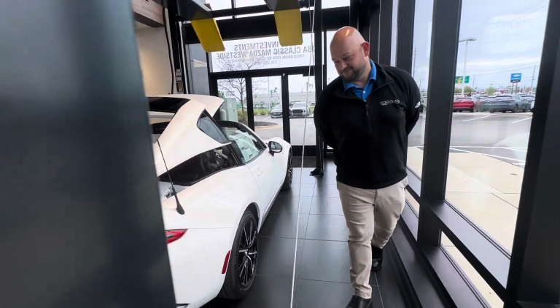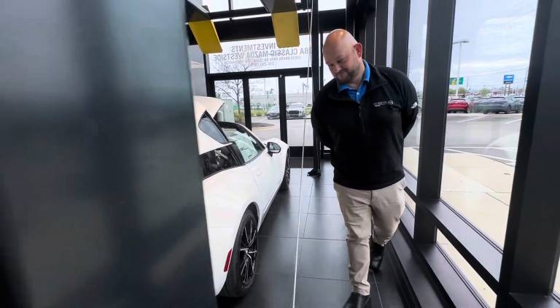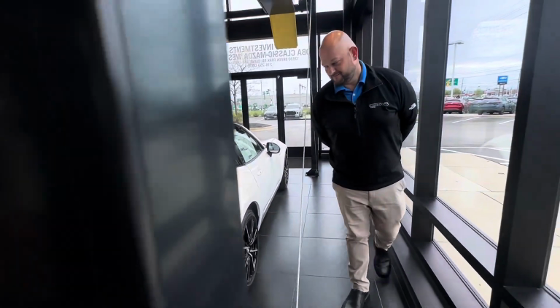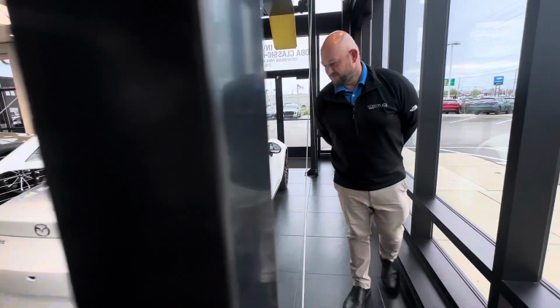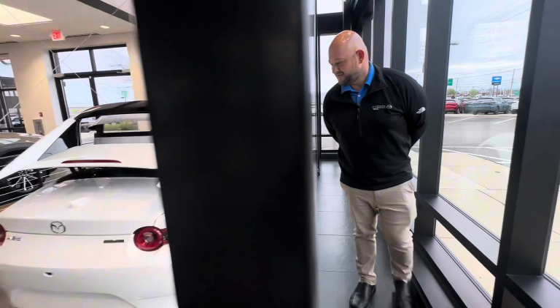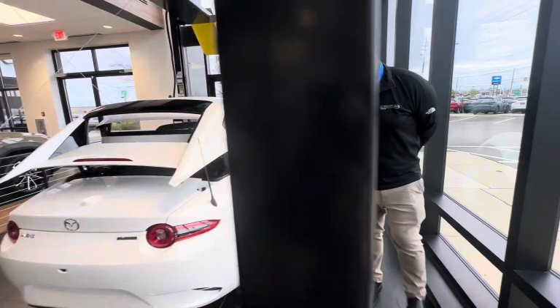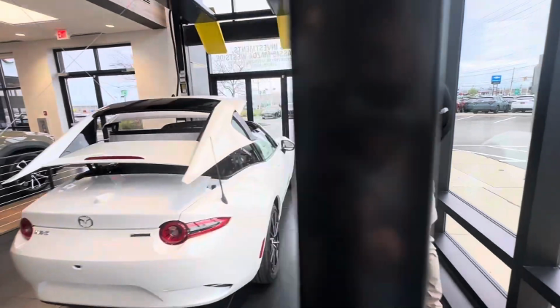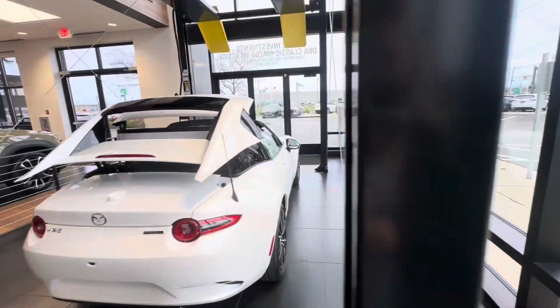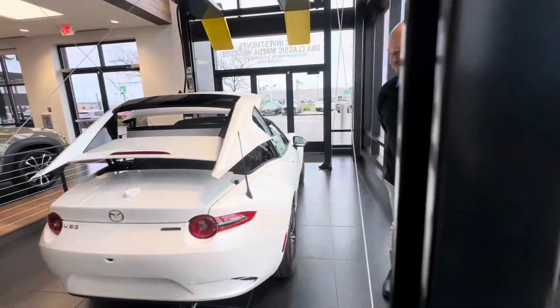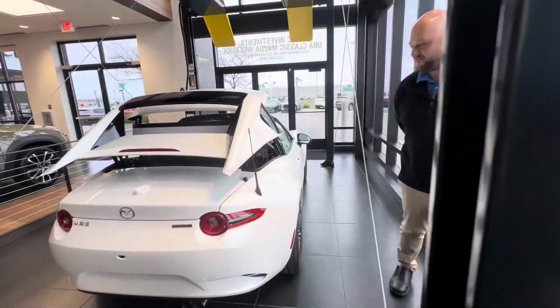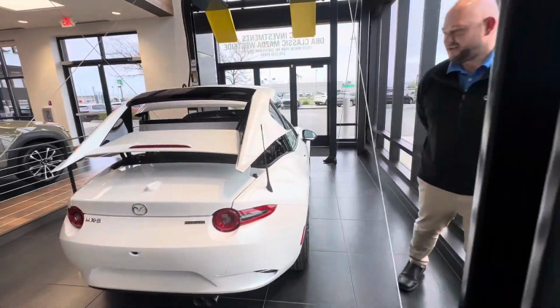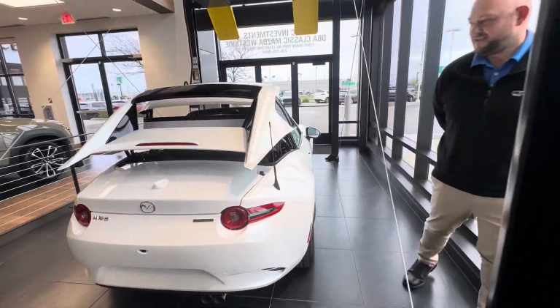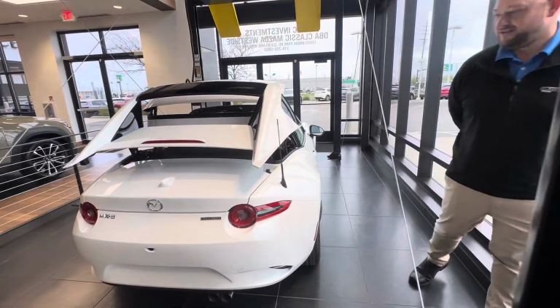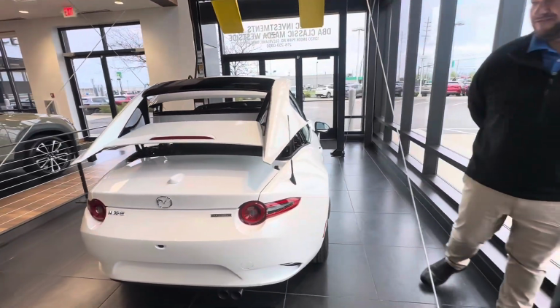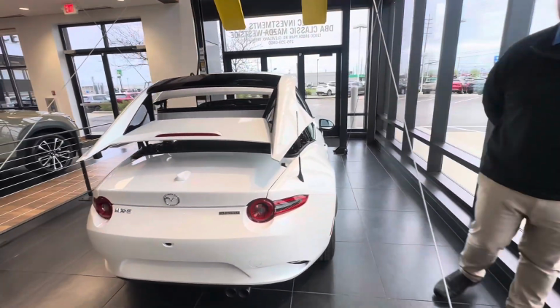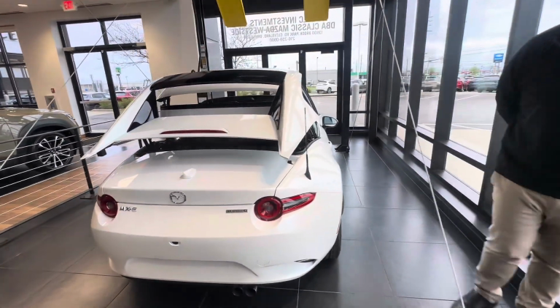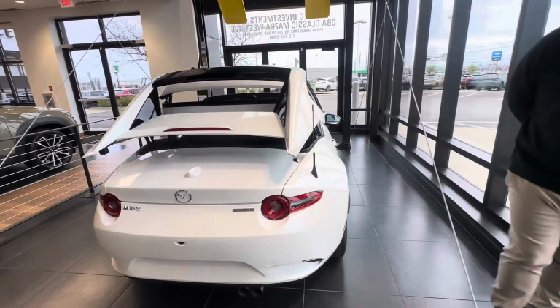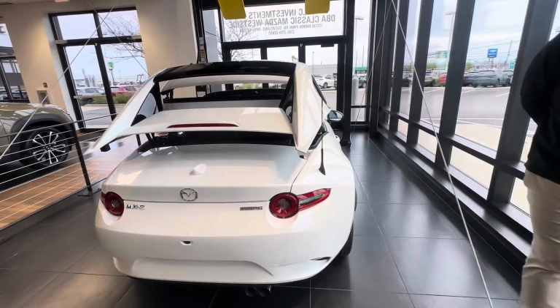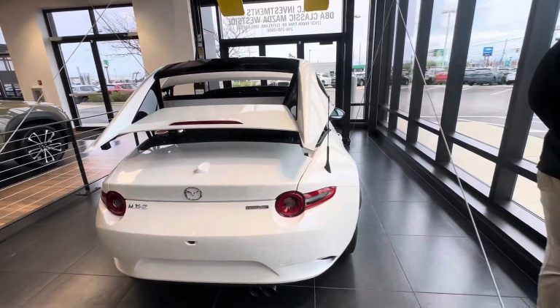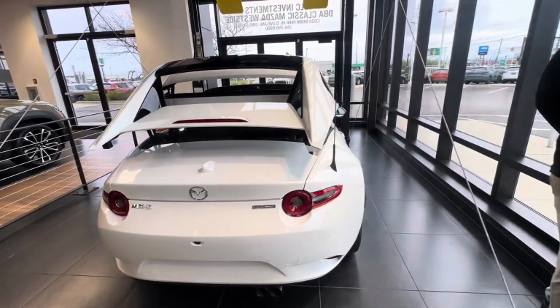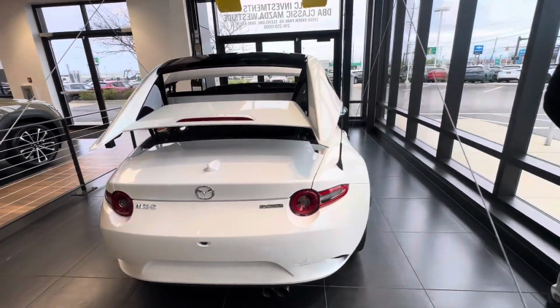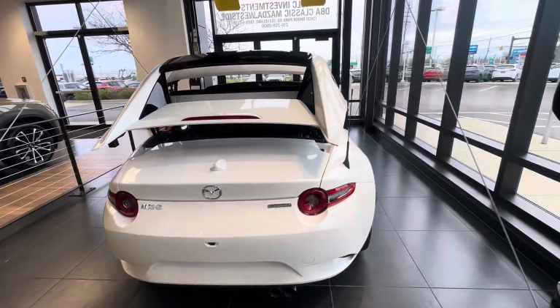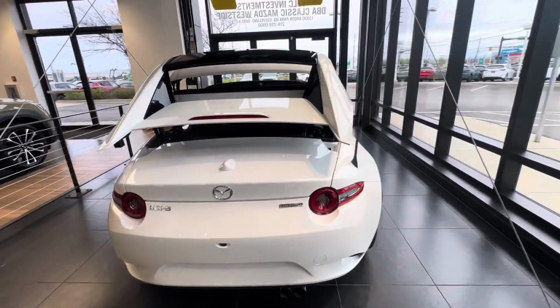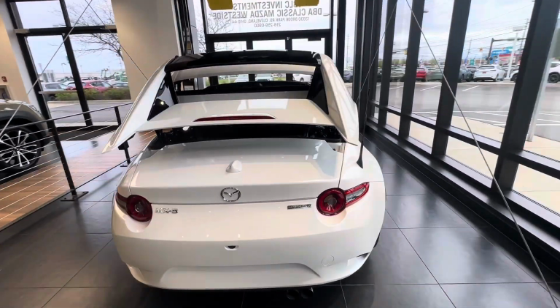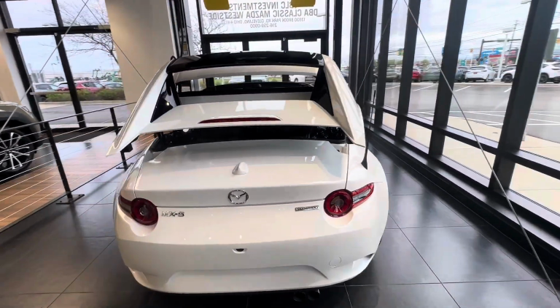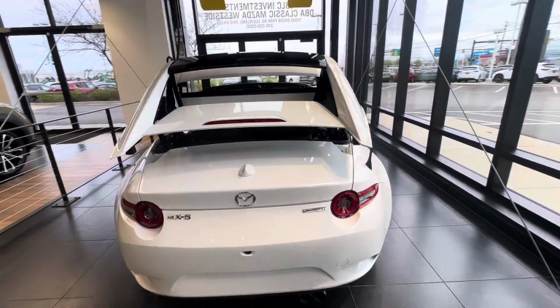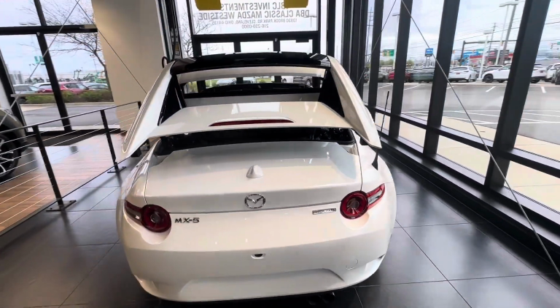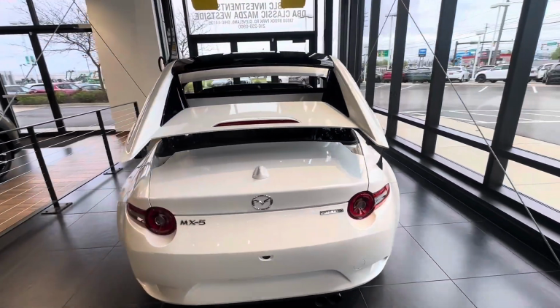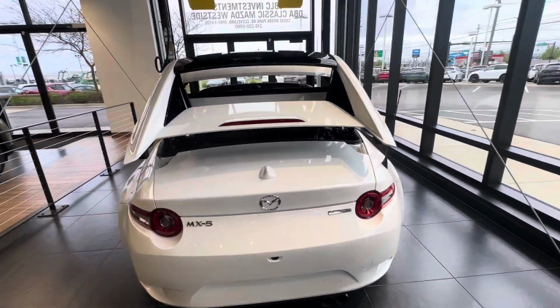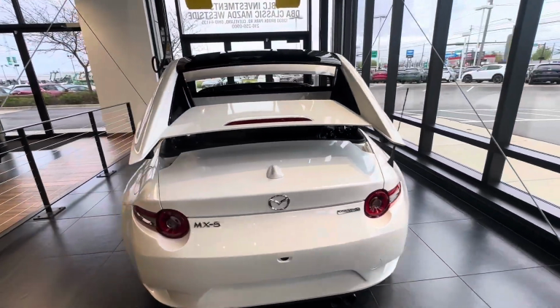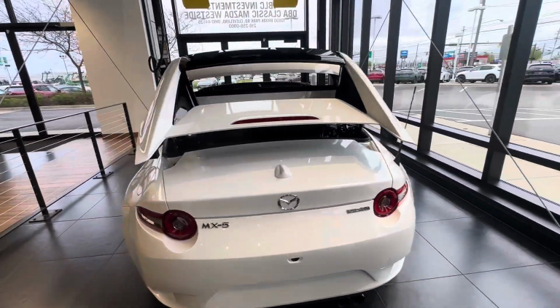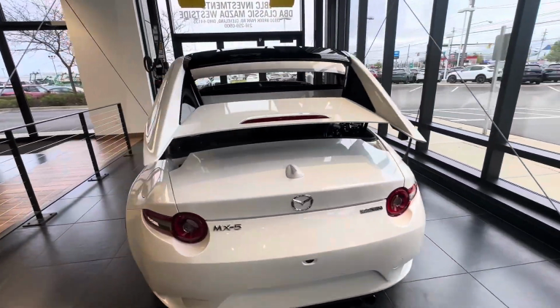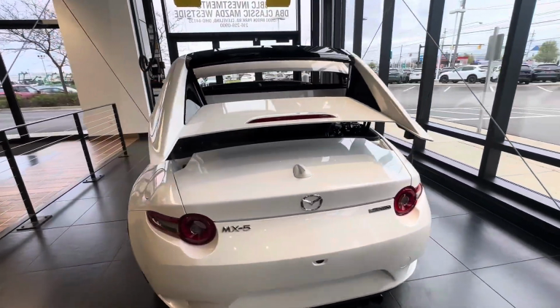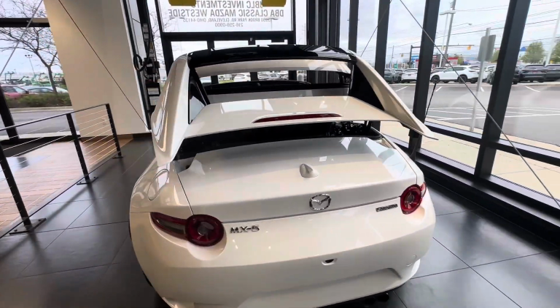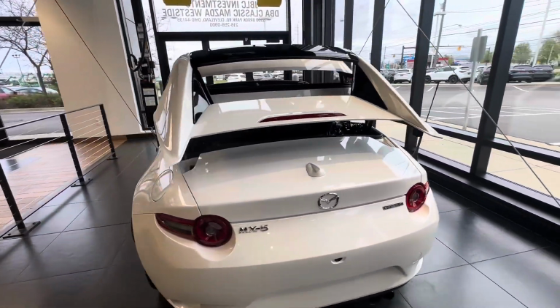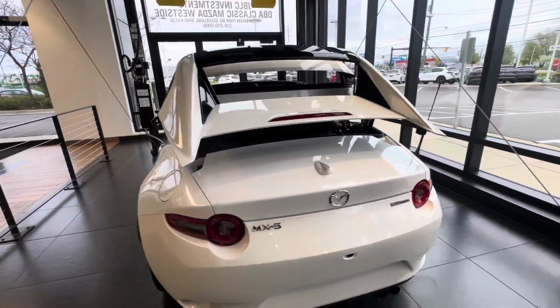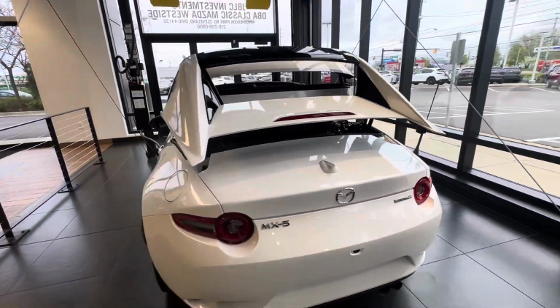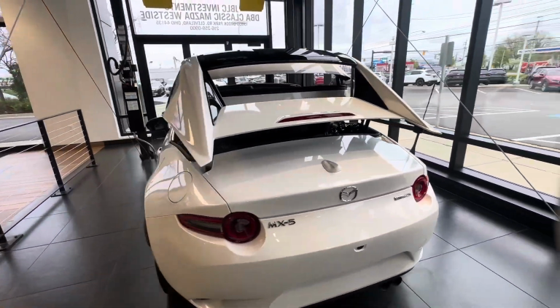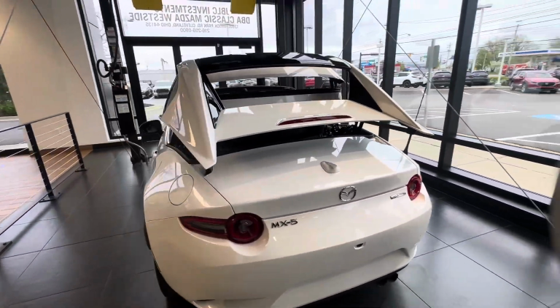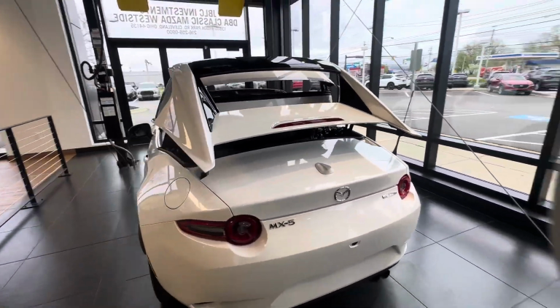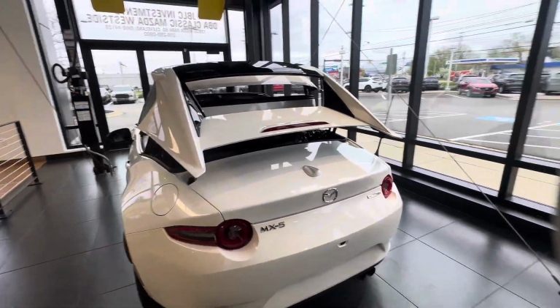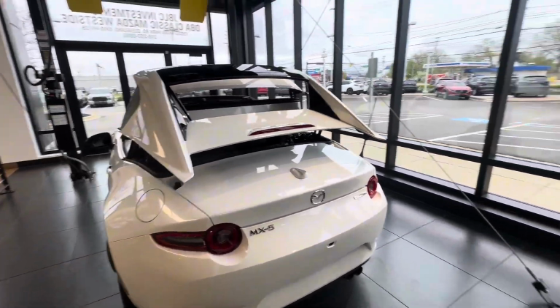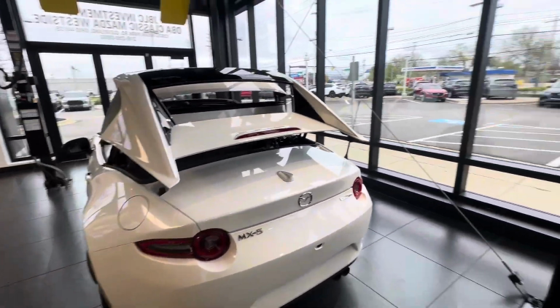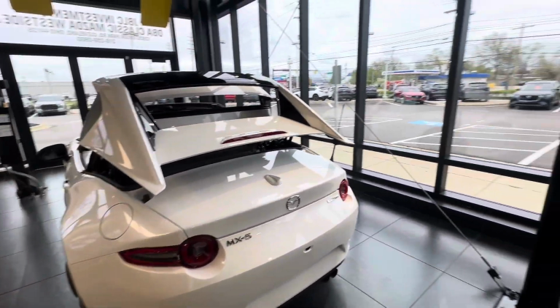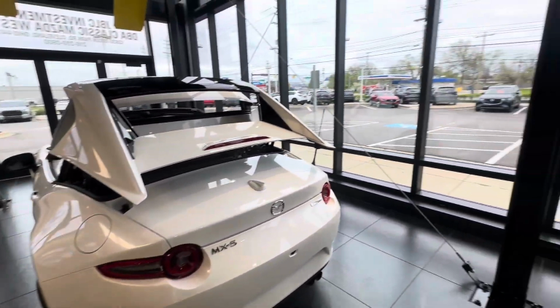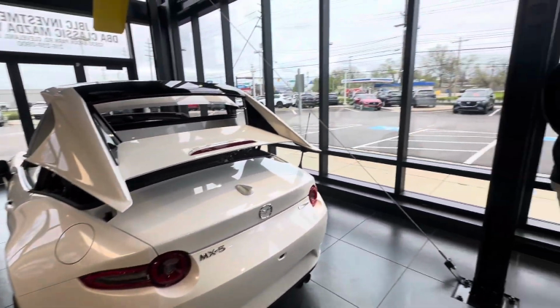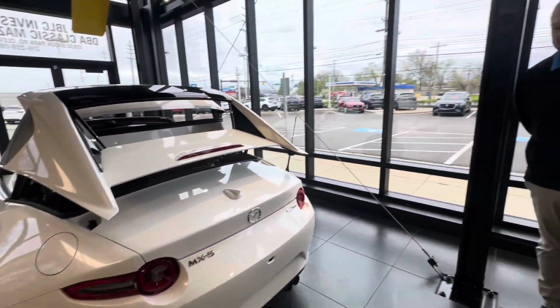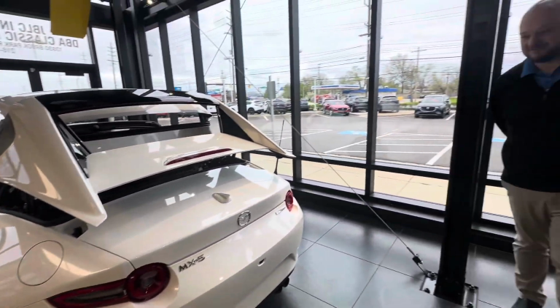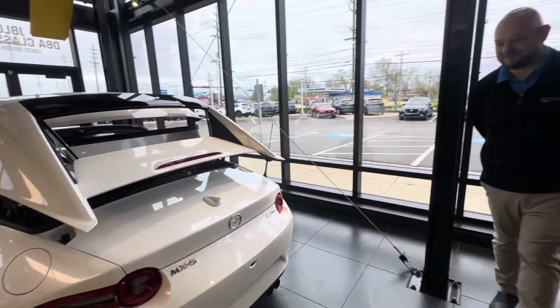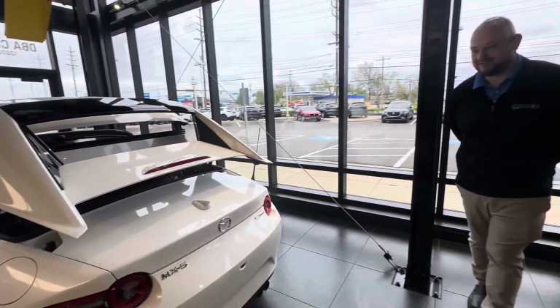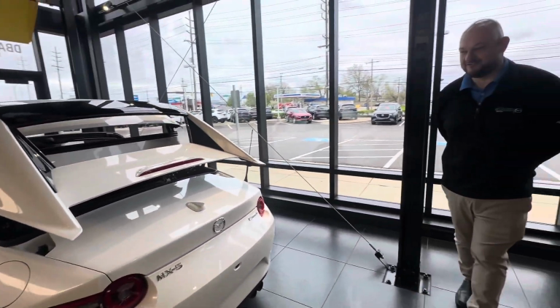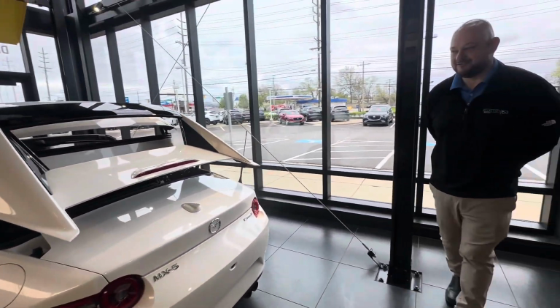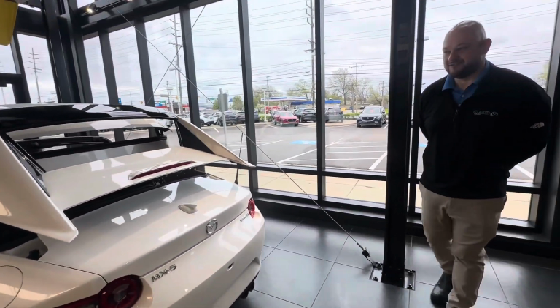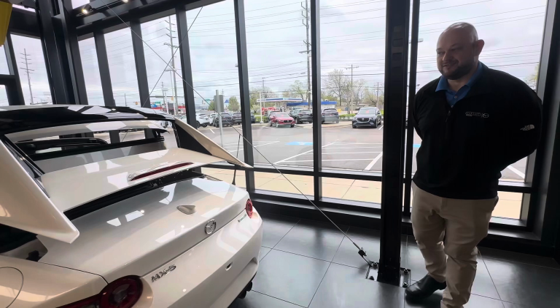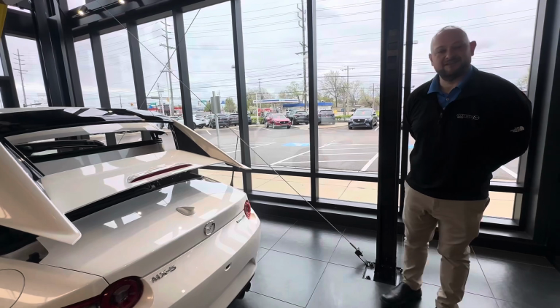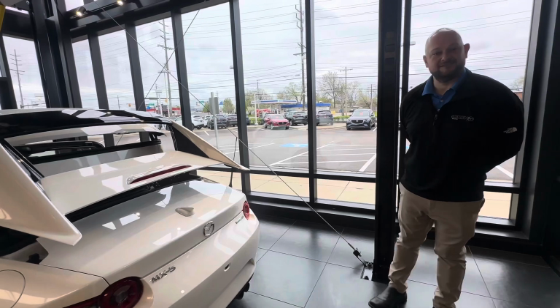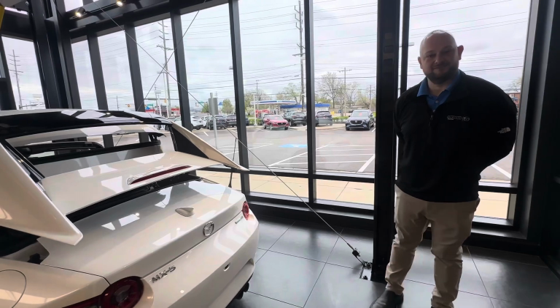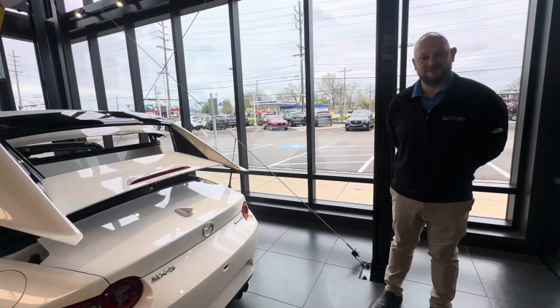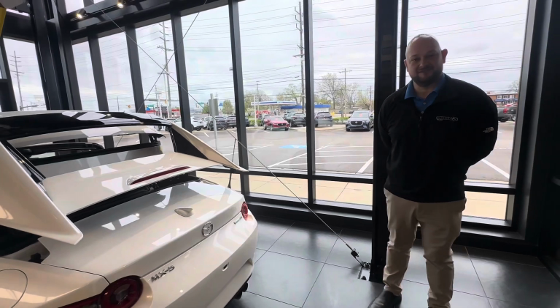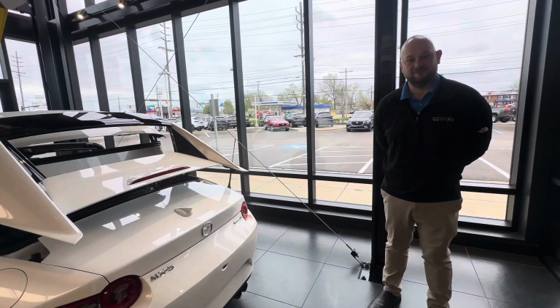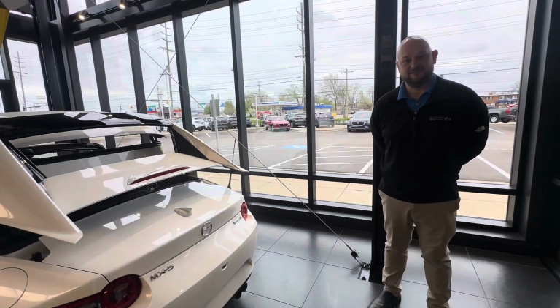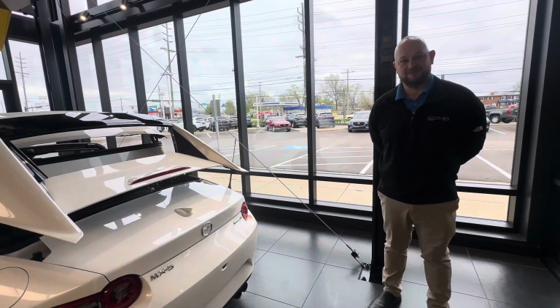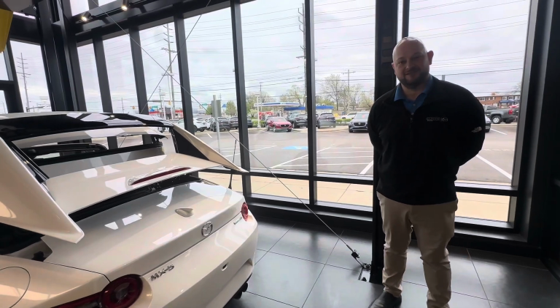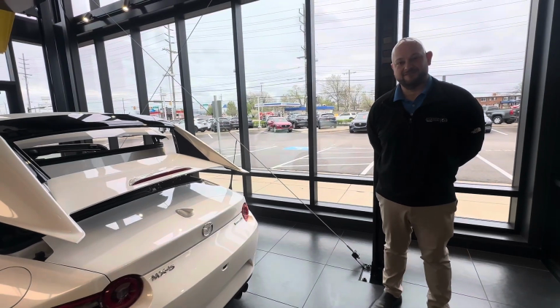This car is ready for the summer and ready for a test drive. So come see us down here at Classic Mazda Westside.